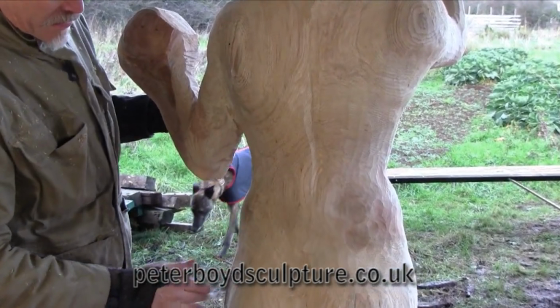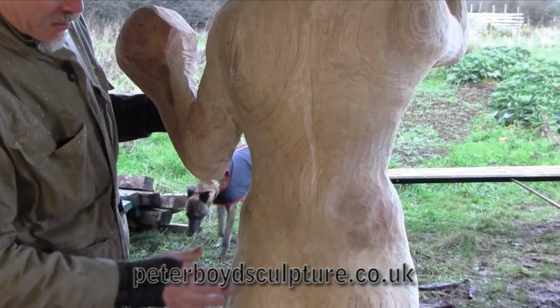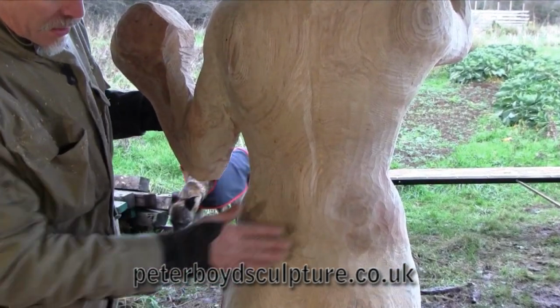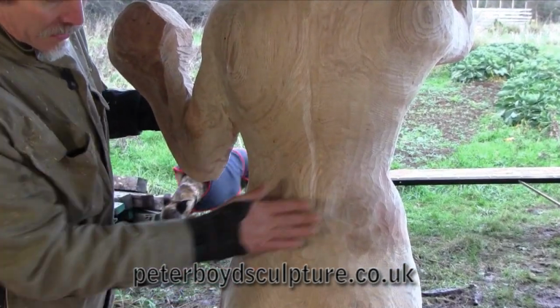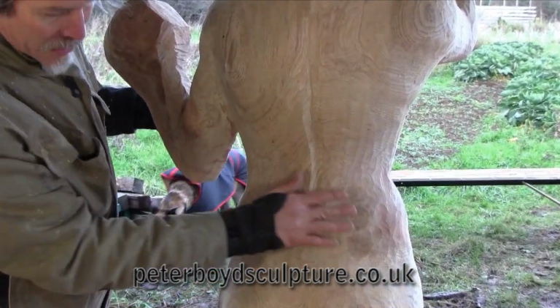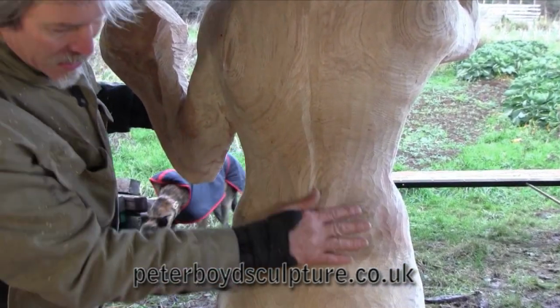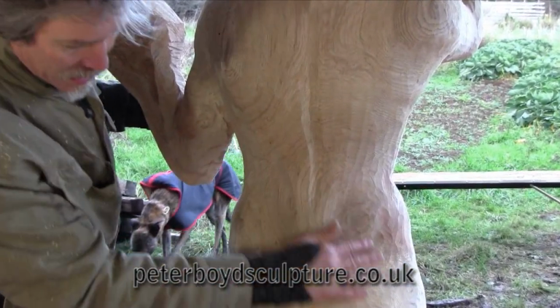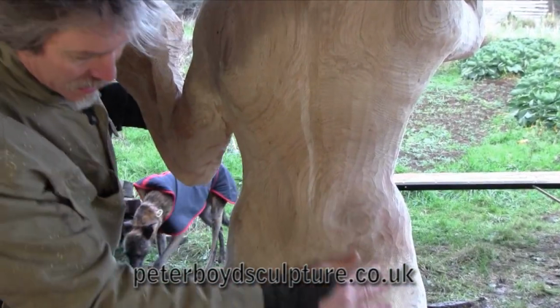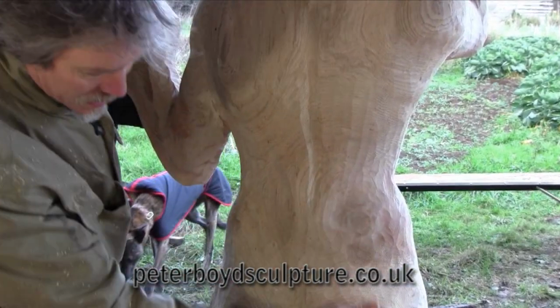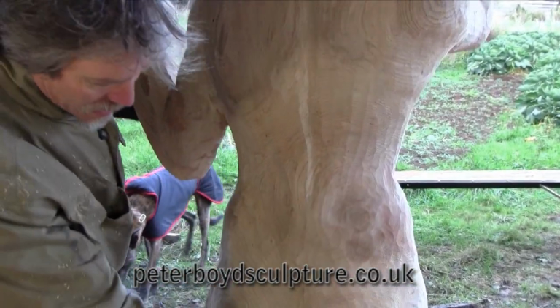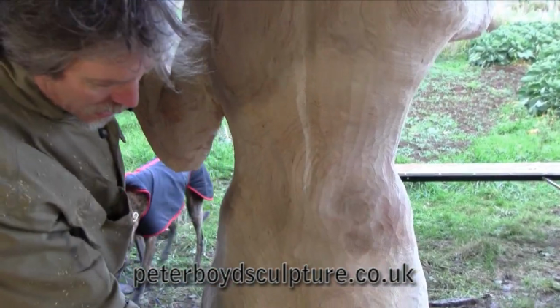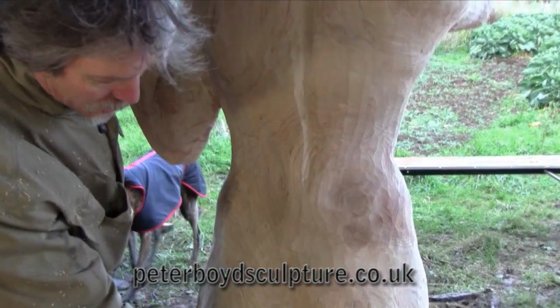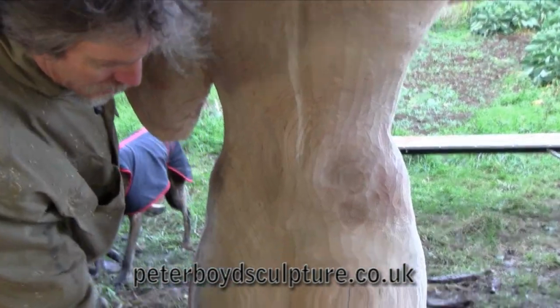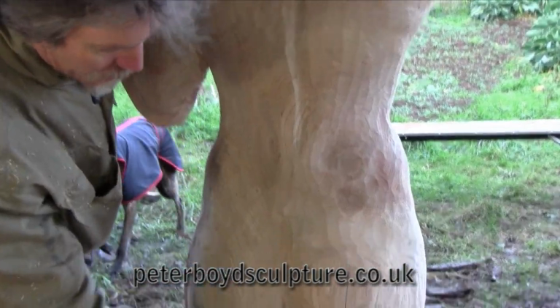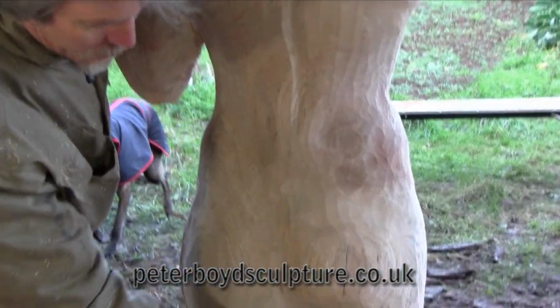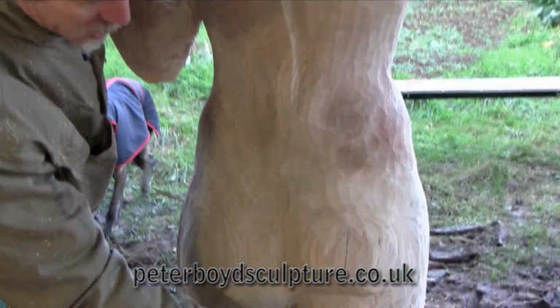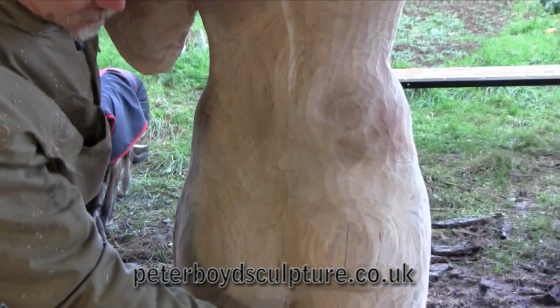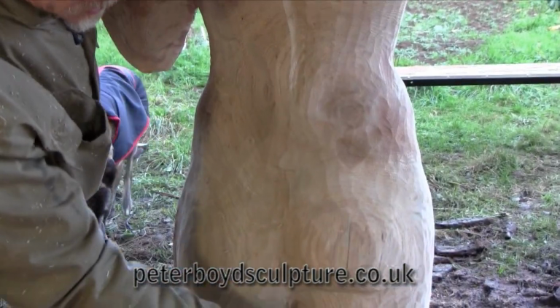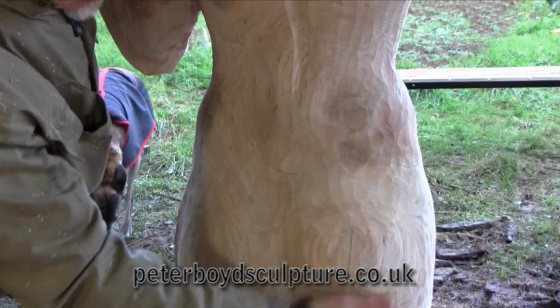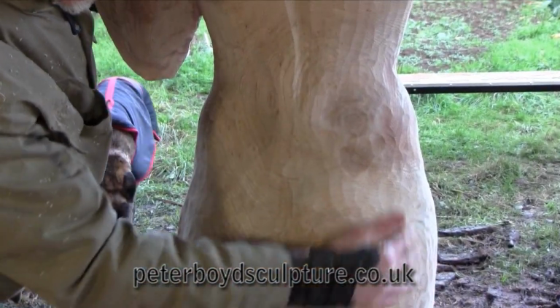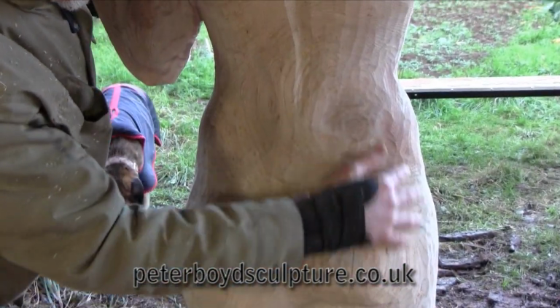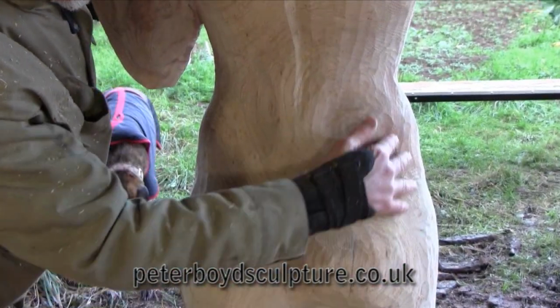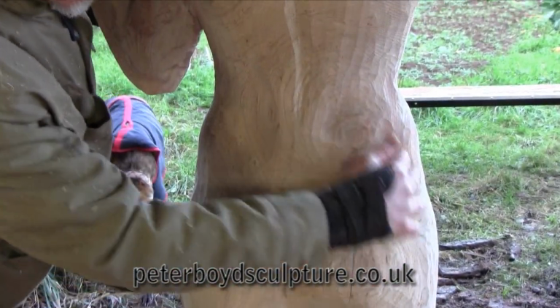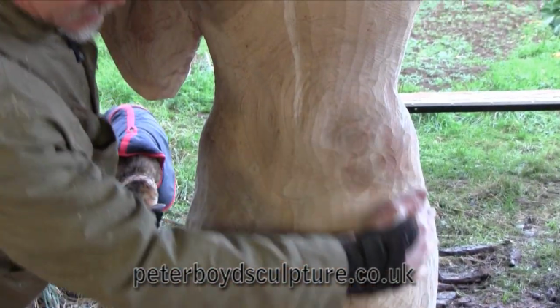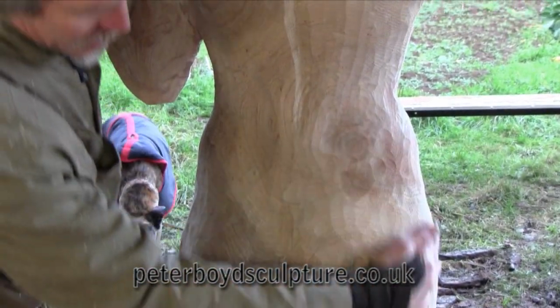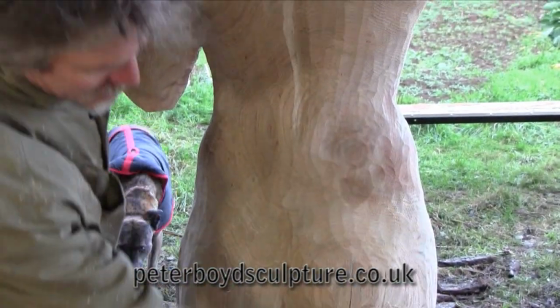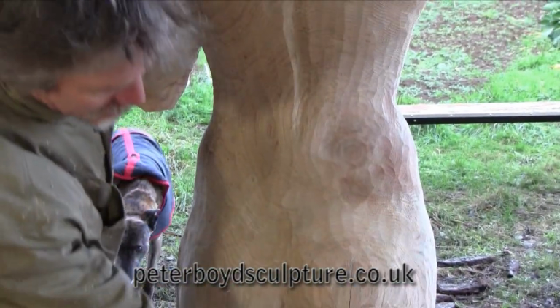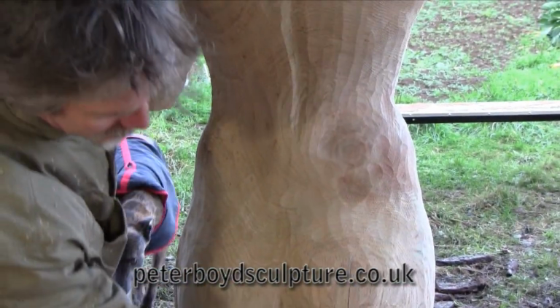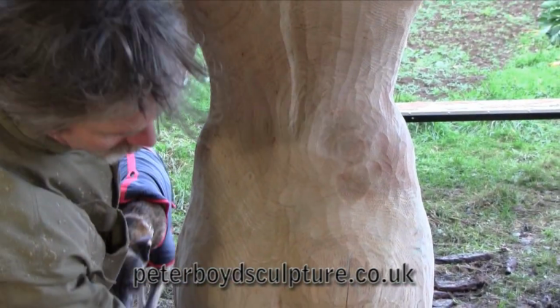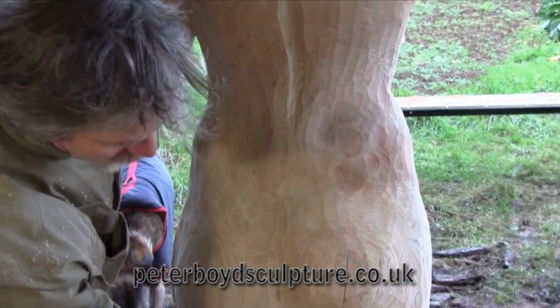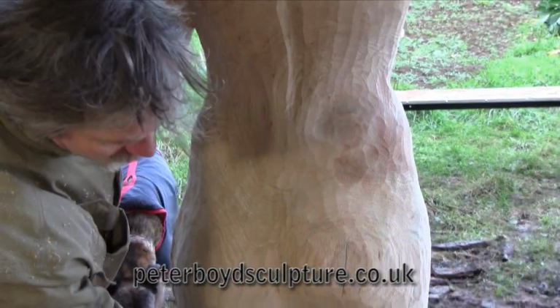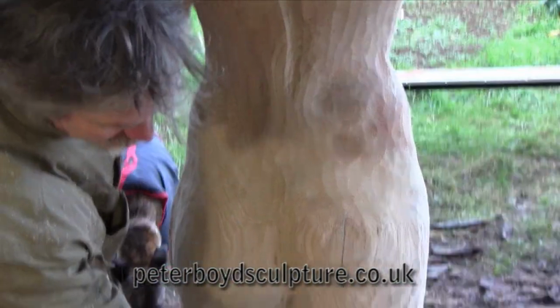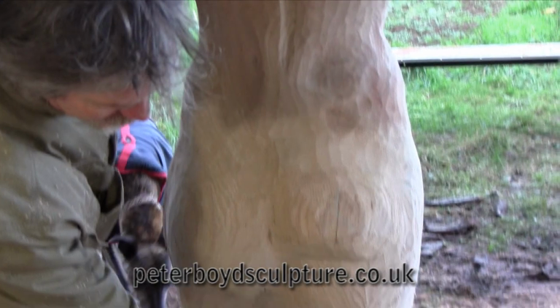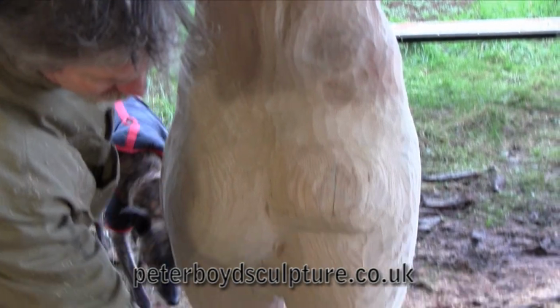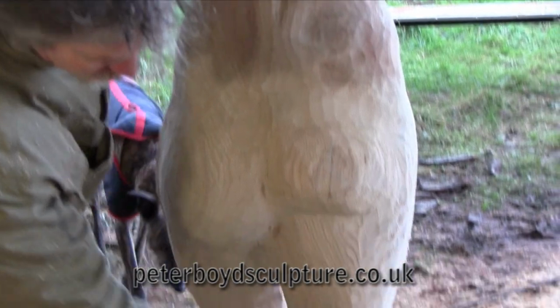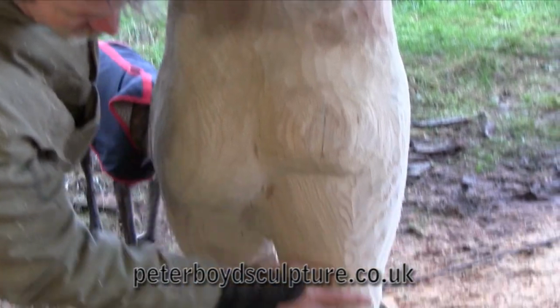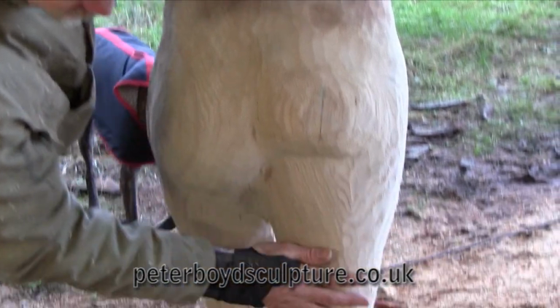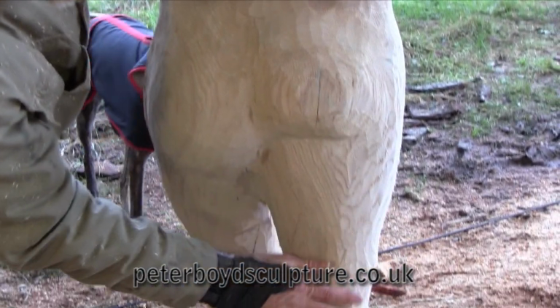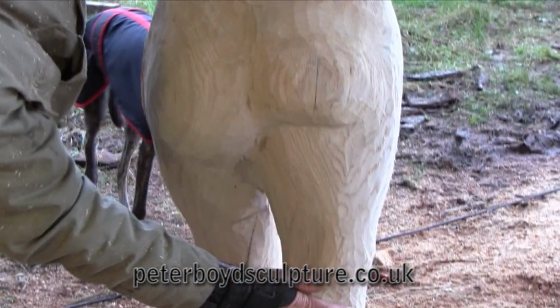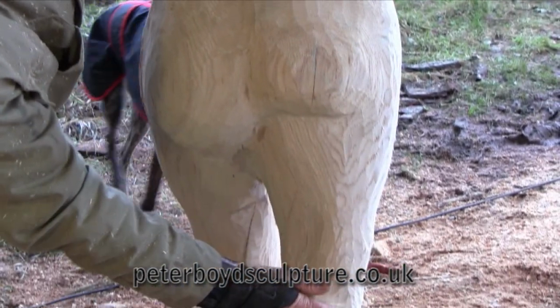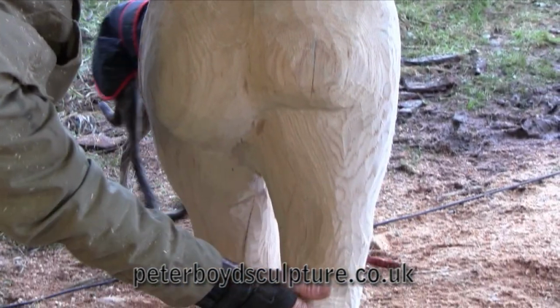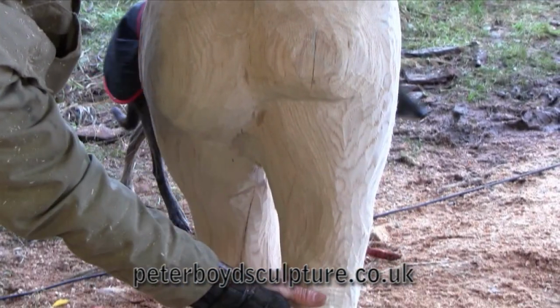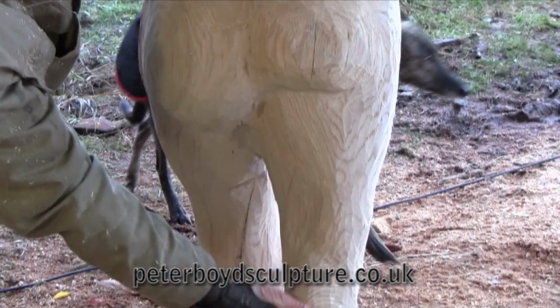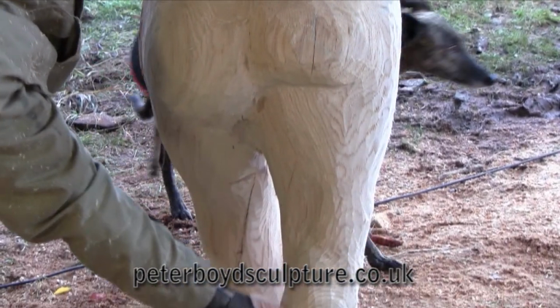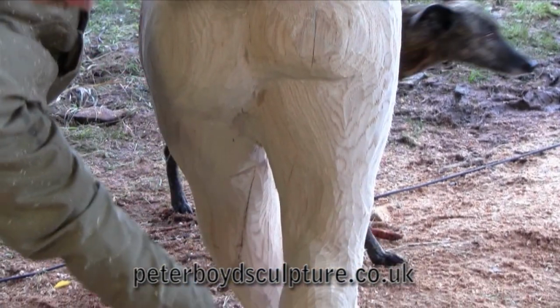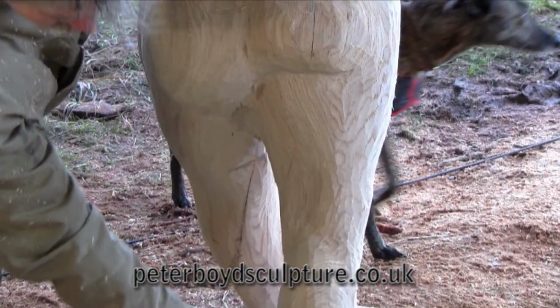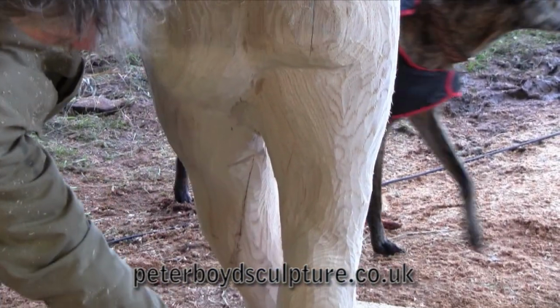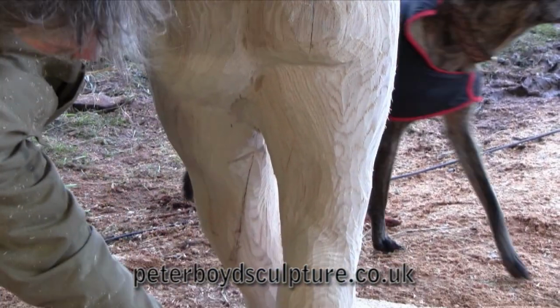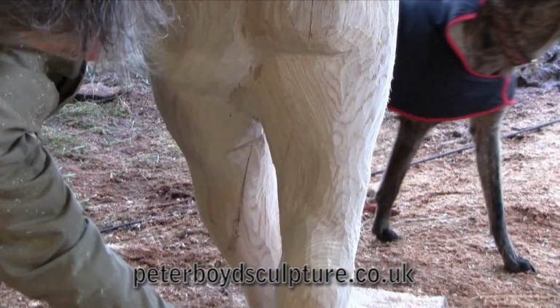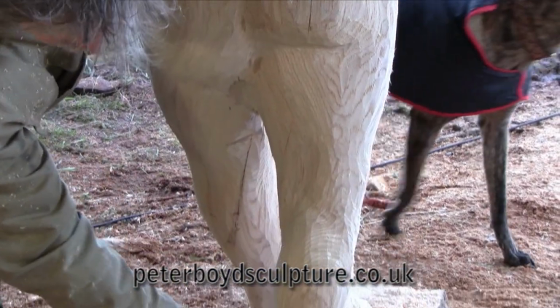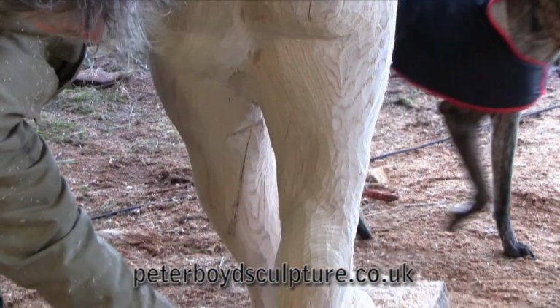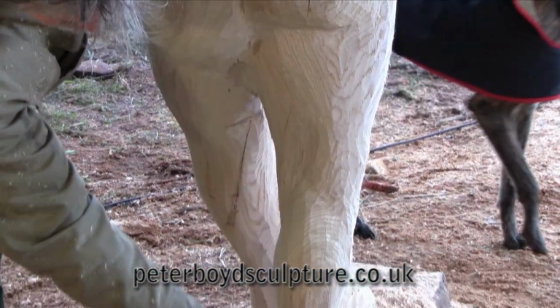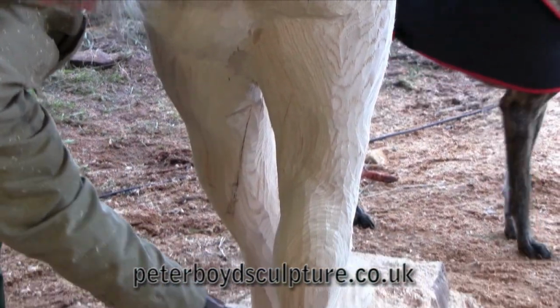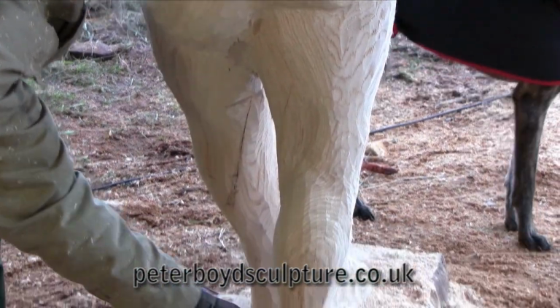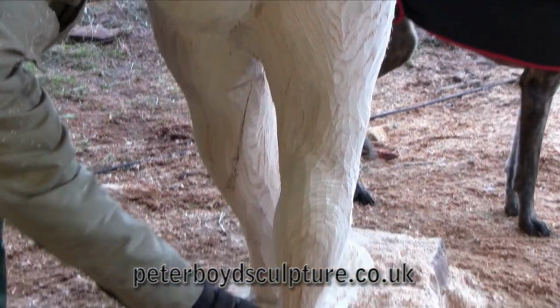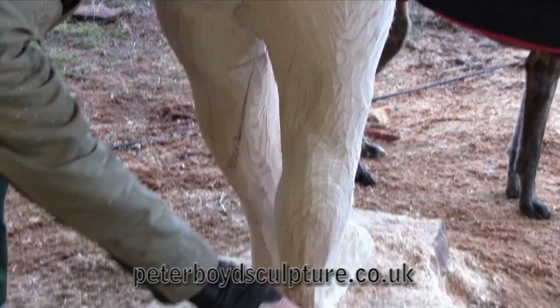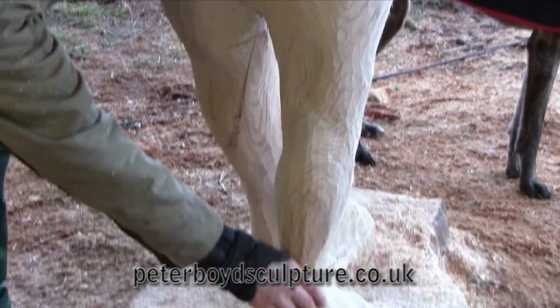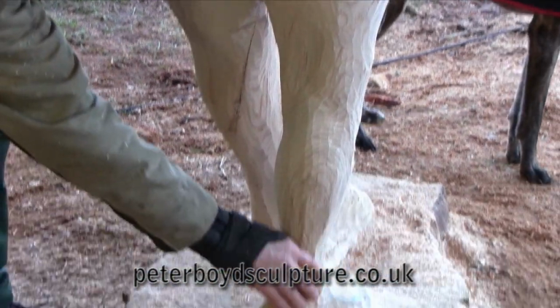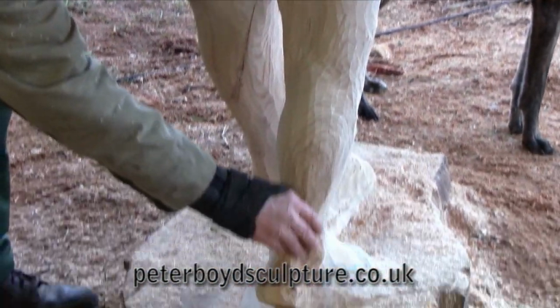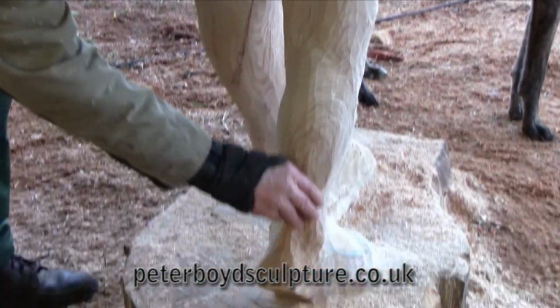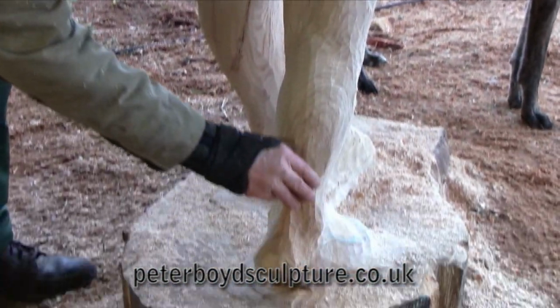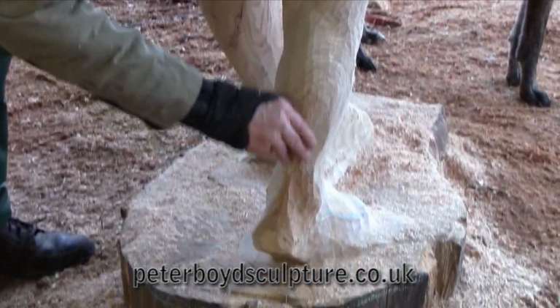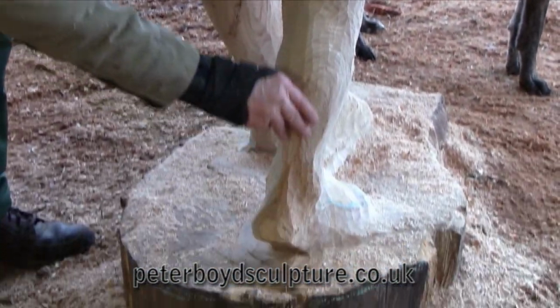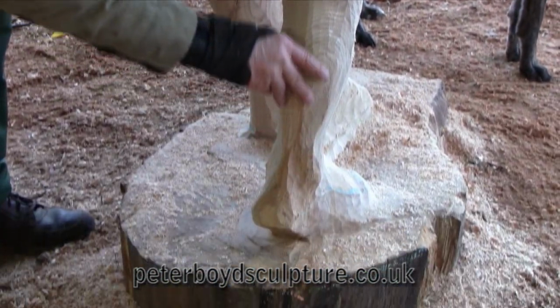And this side is now, I've been working mostly on this side — you can see it's getting a nice curve here and the heel's coming out nicely.